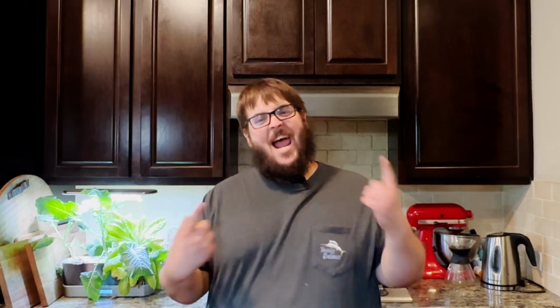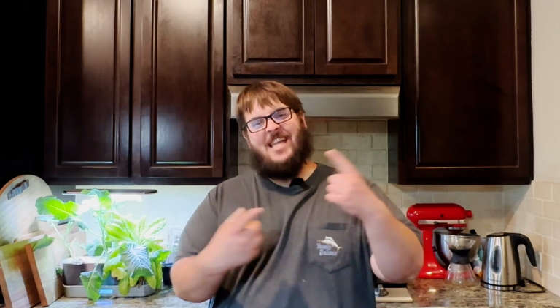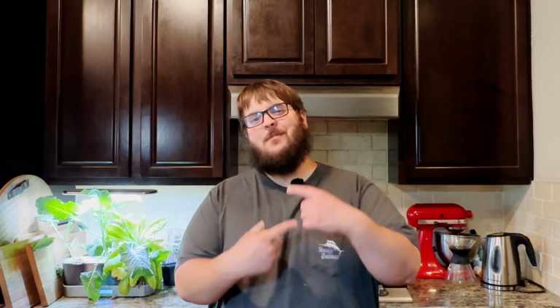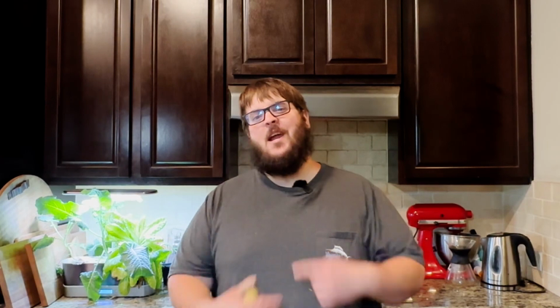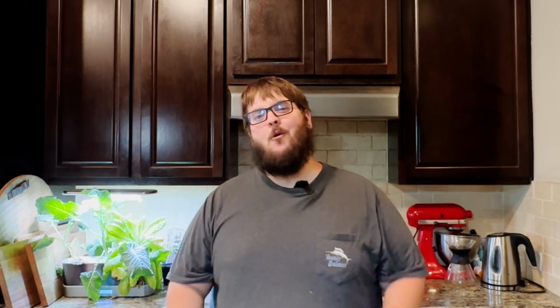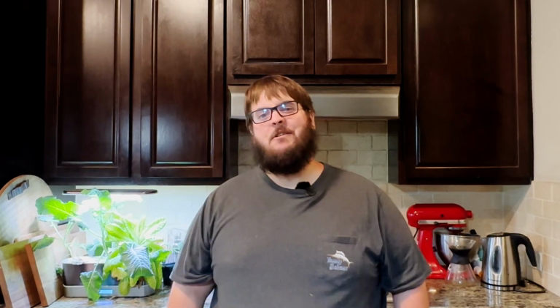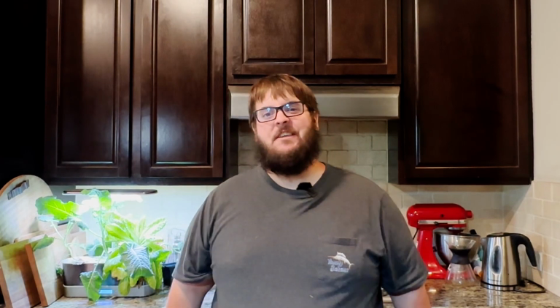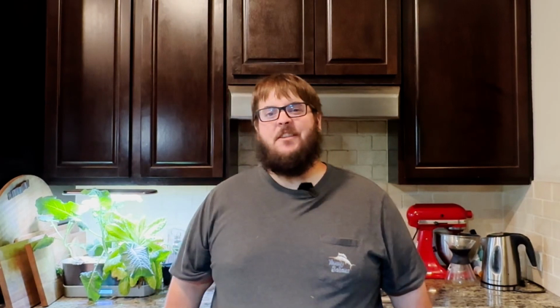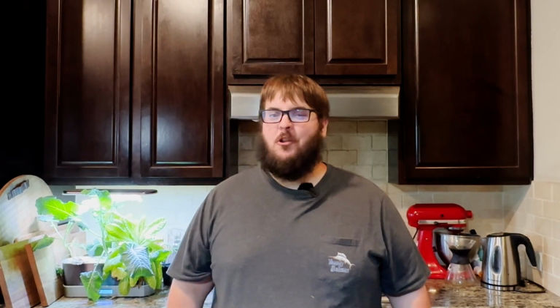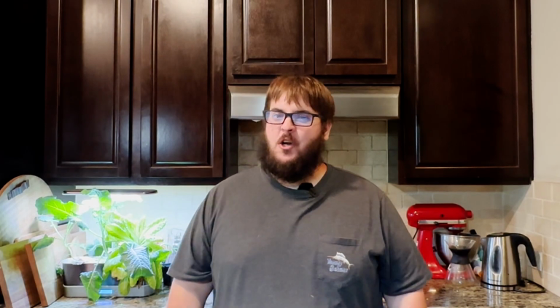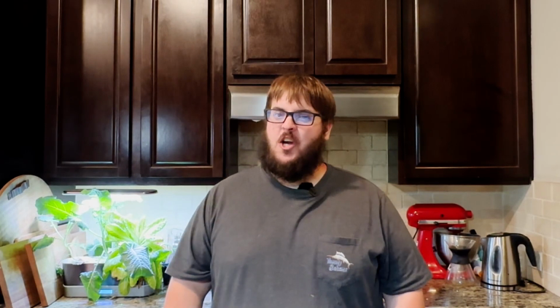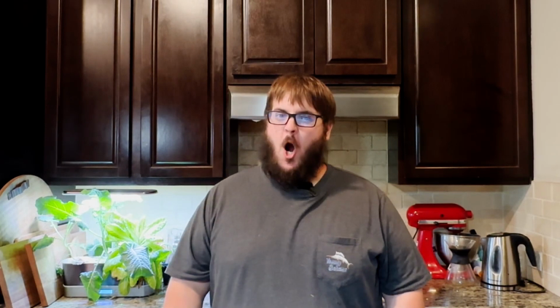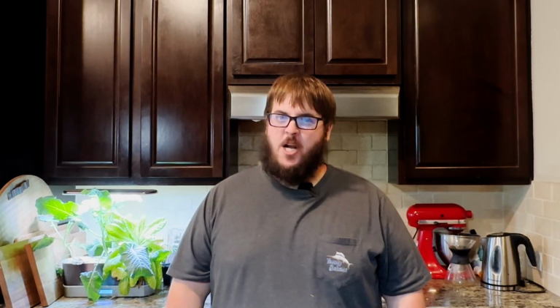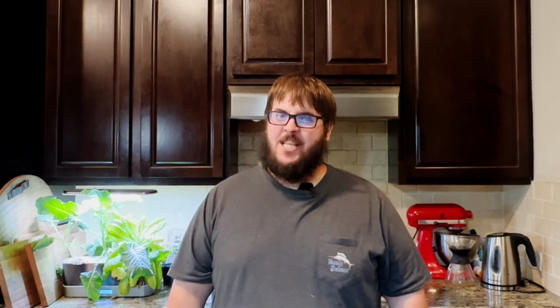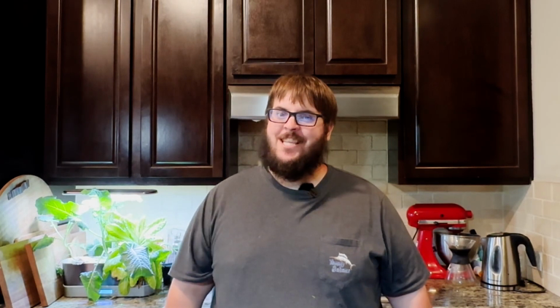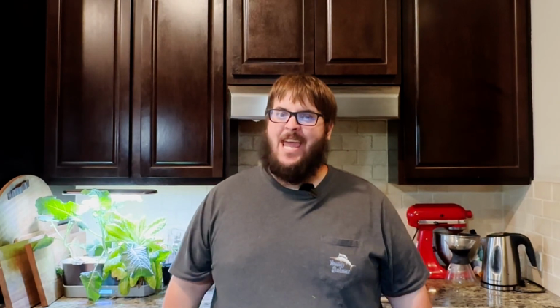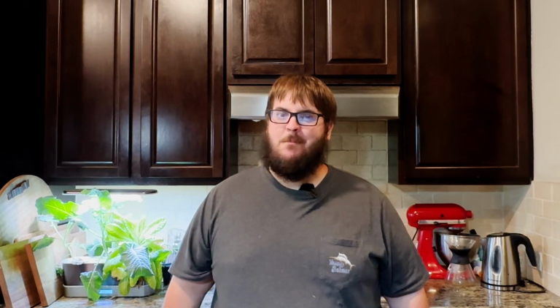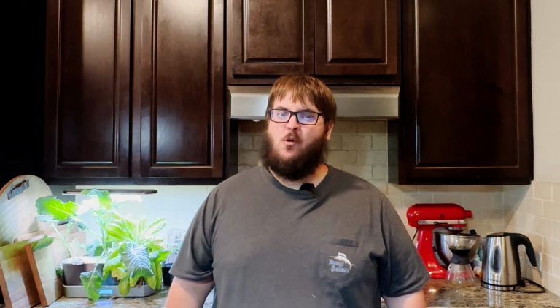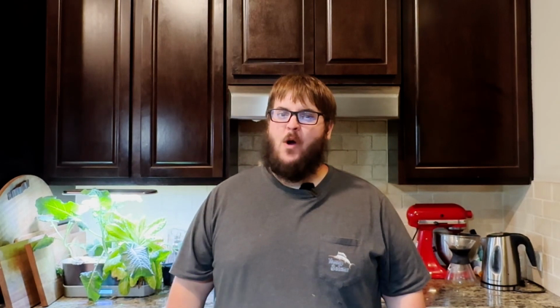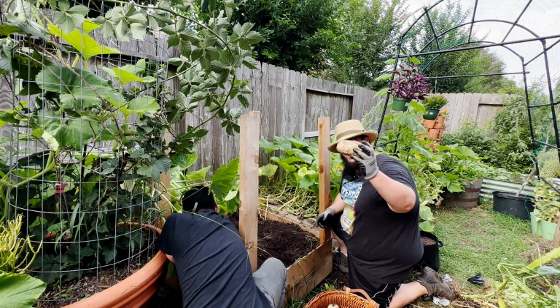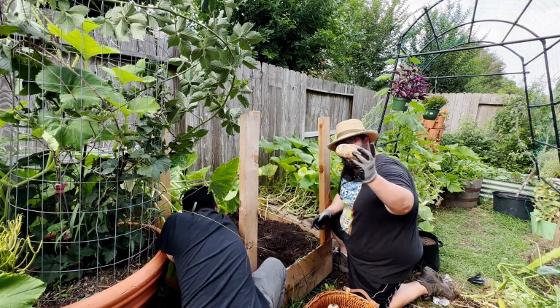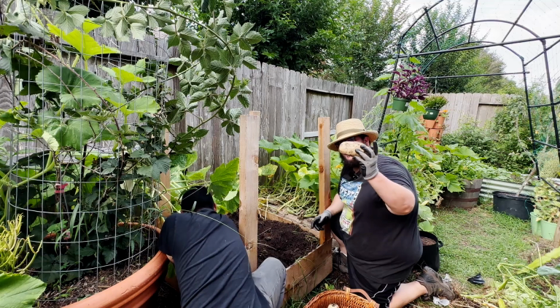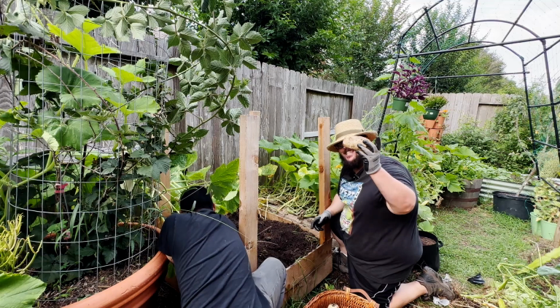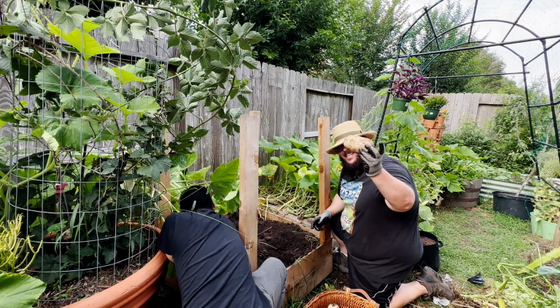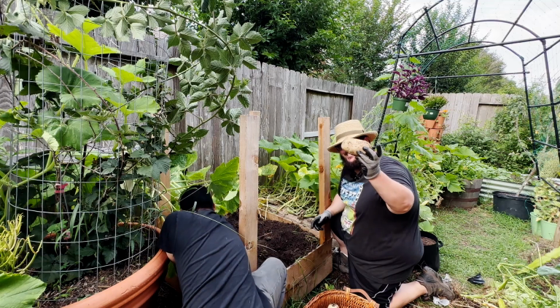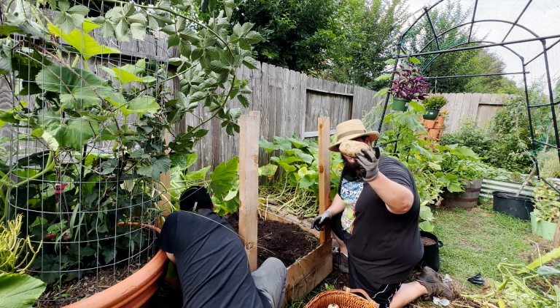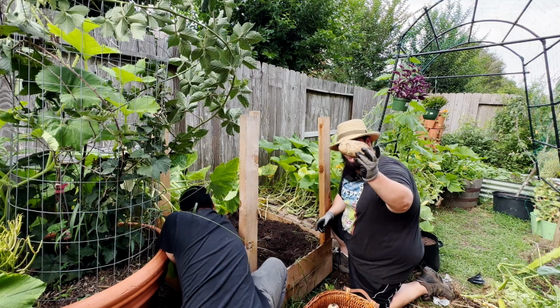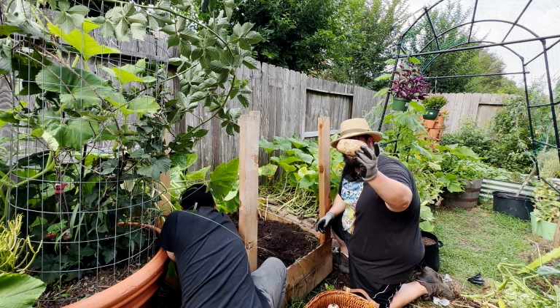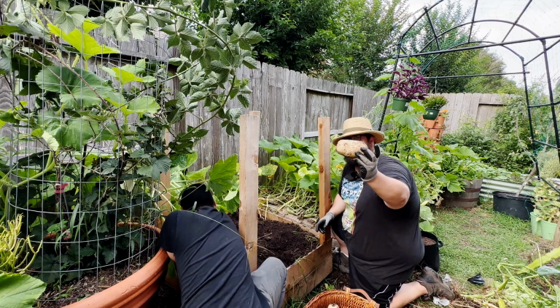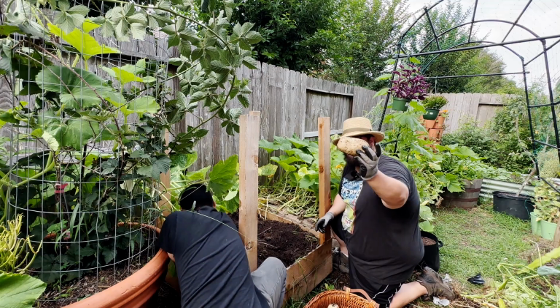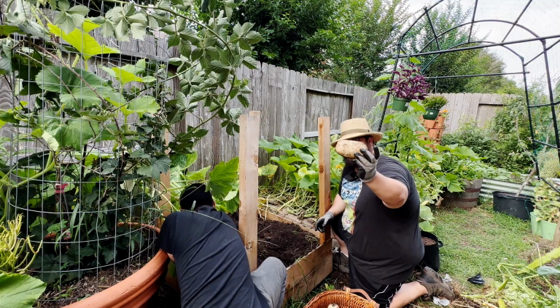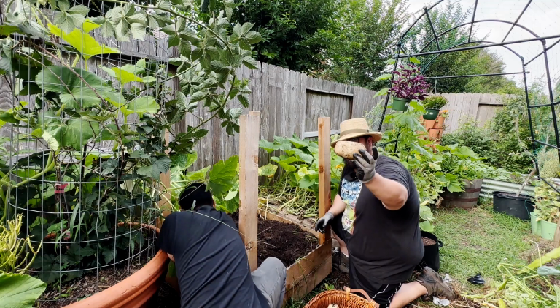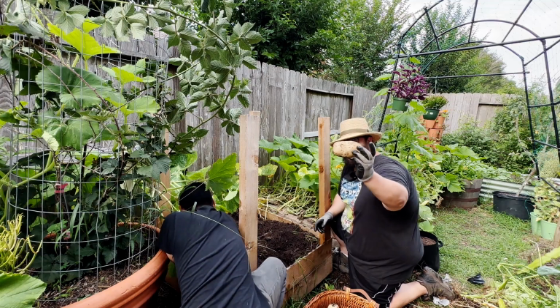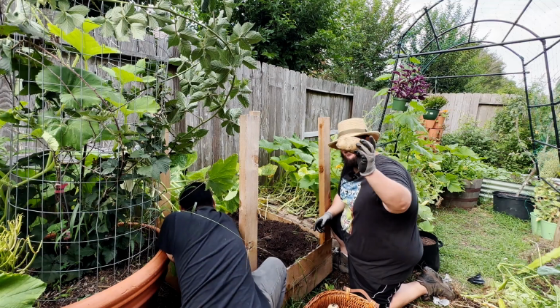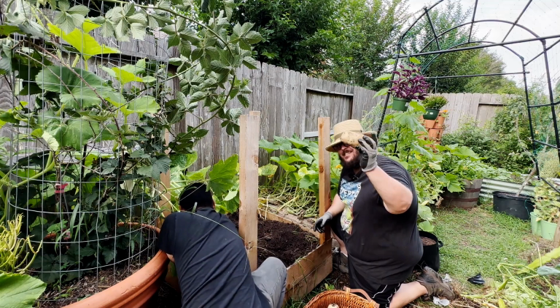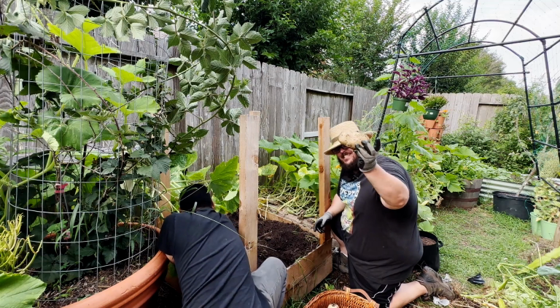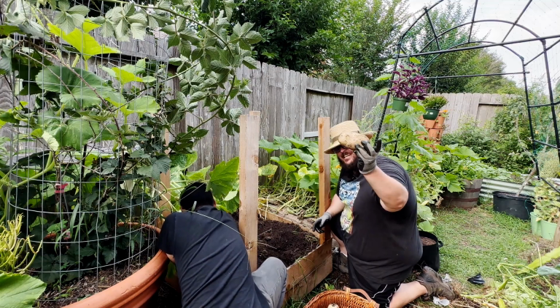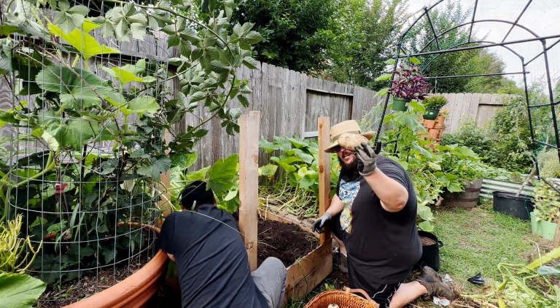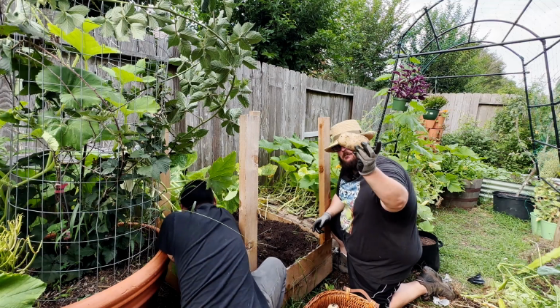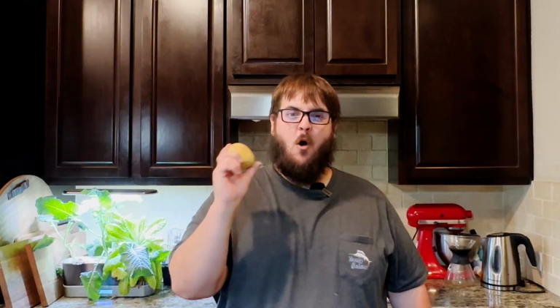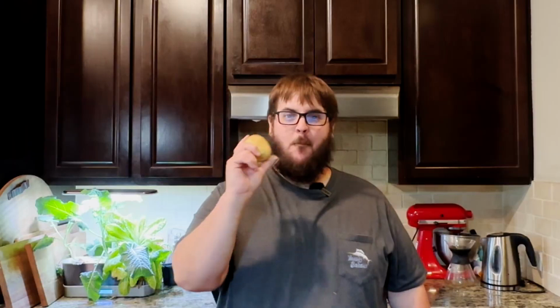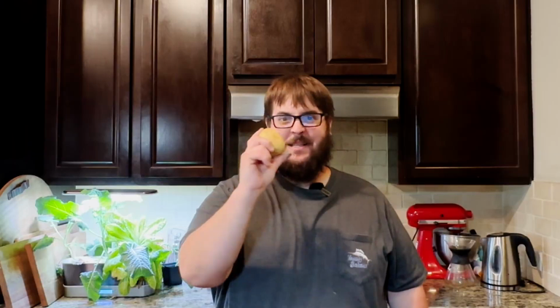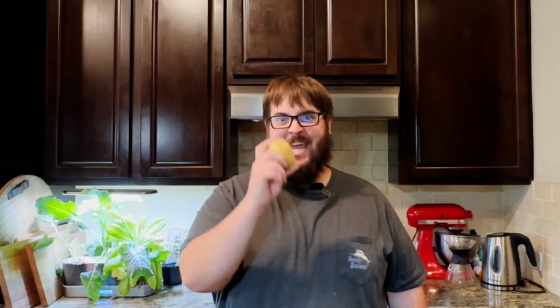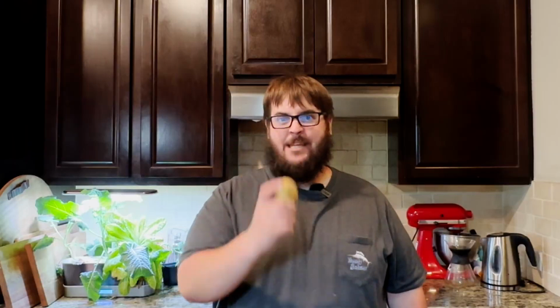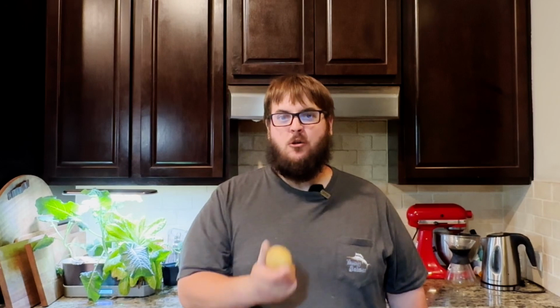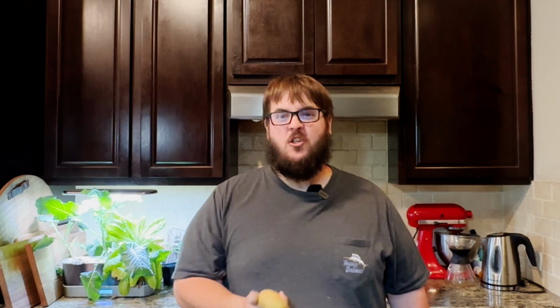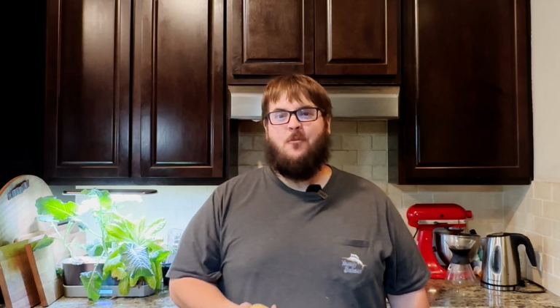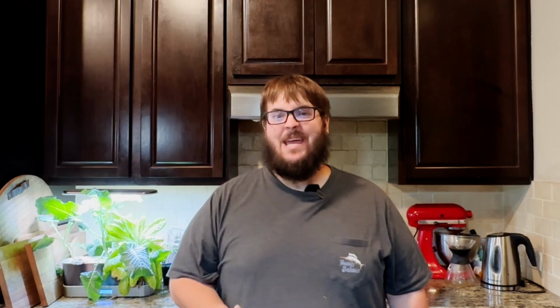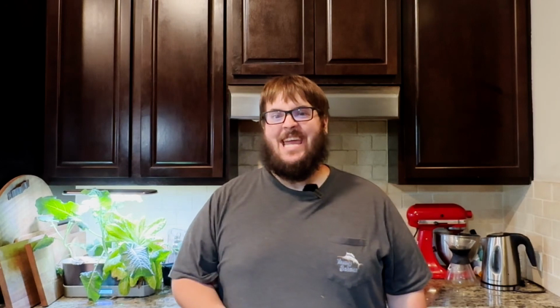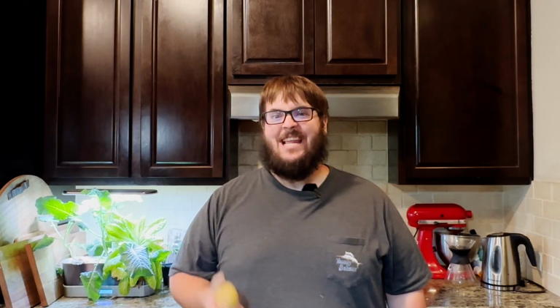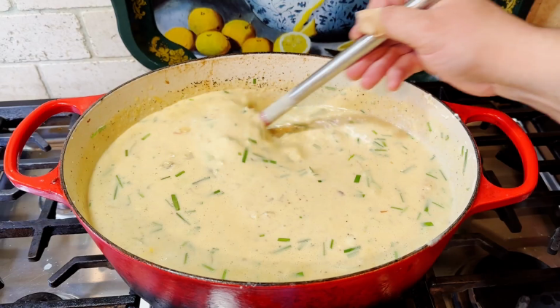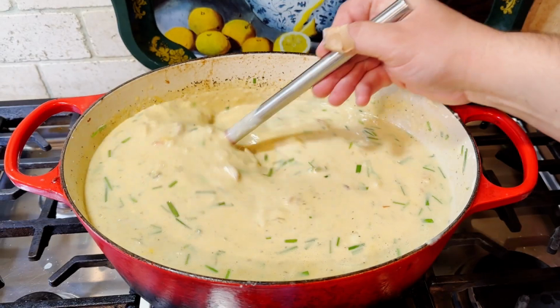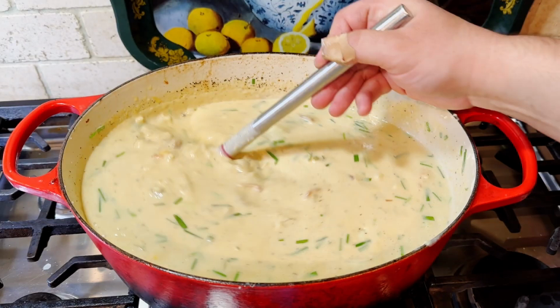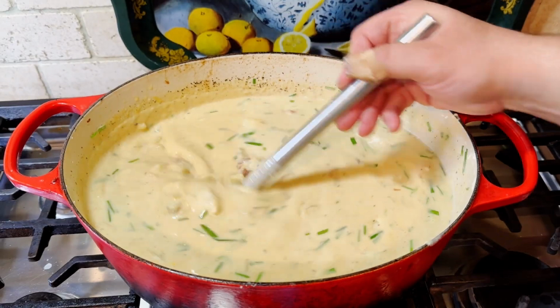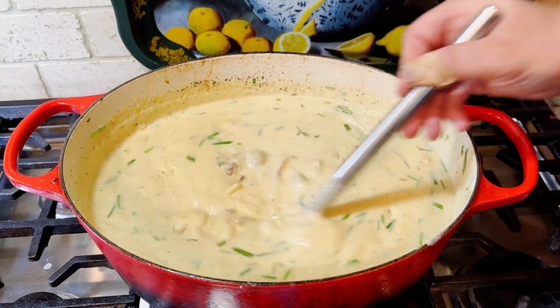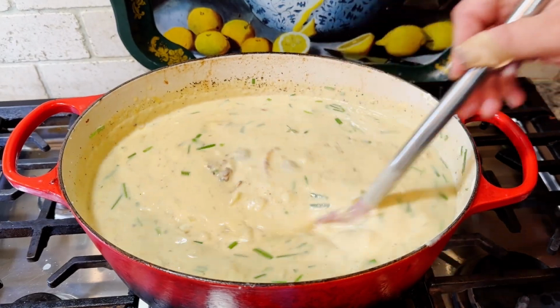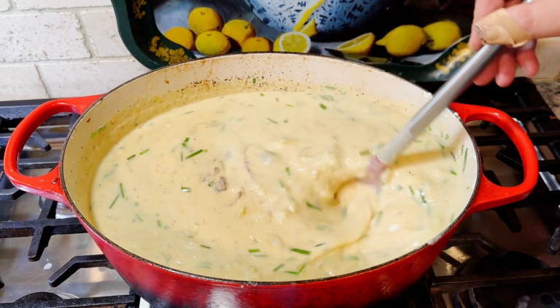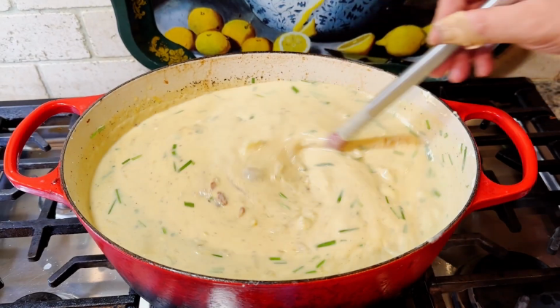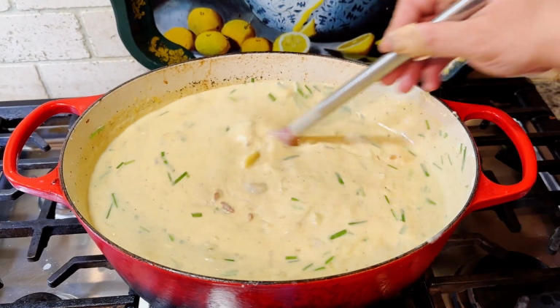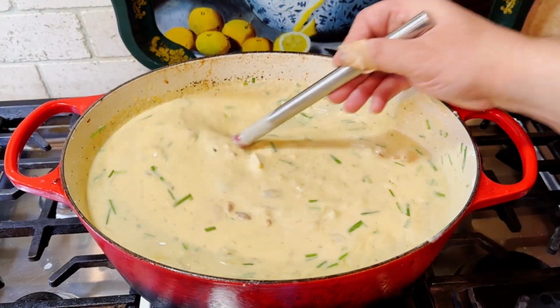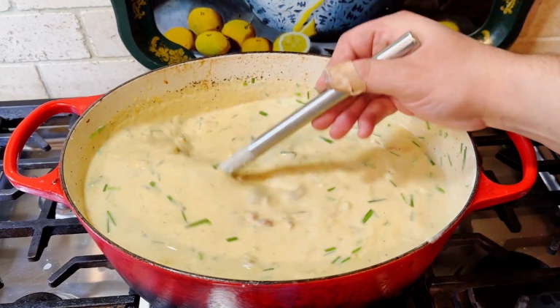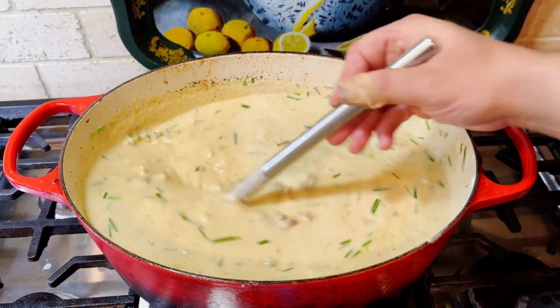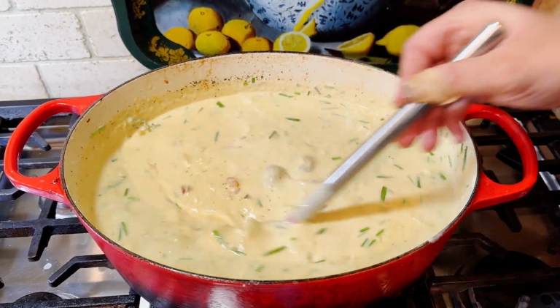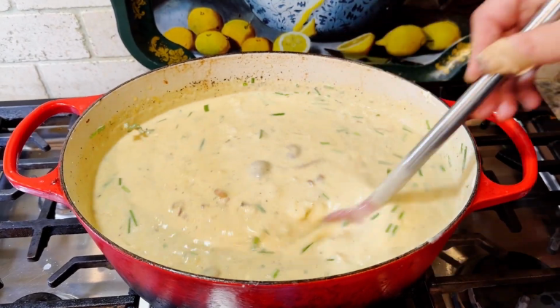Adam here with another garden table recipe. This time I'll be using some homegrown potatoes to make a loaded baked potato soup.